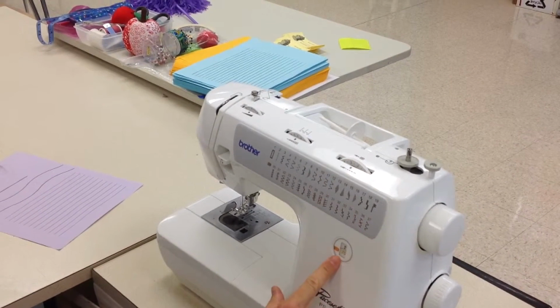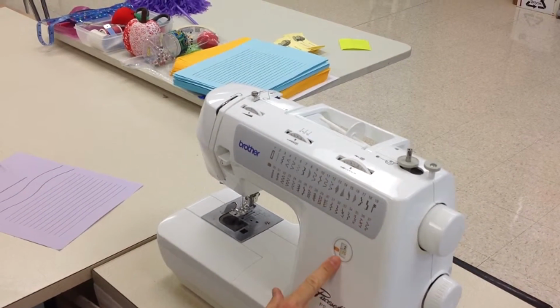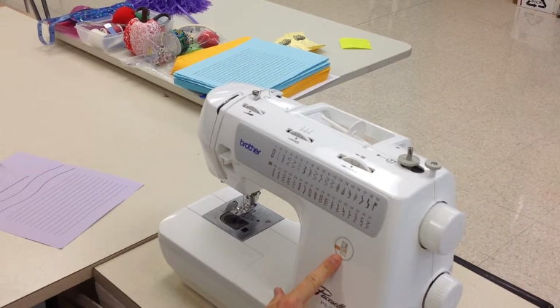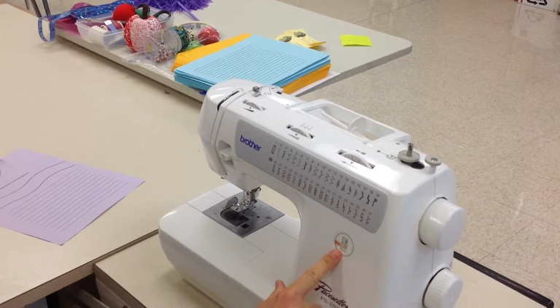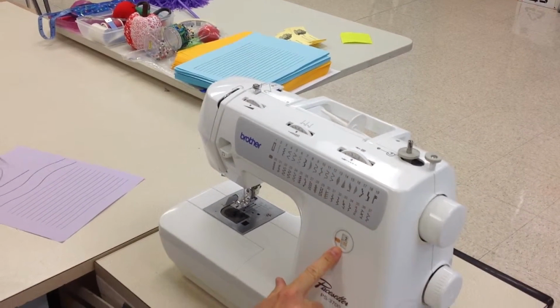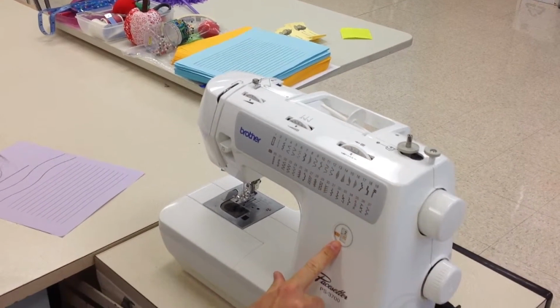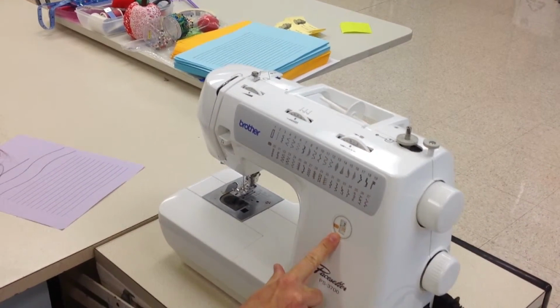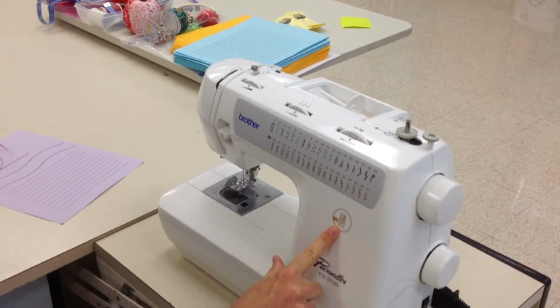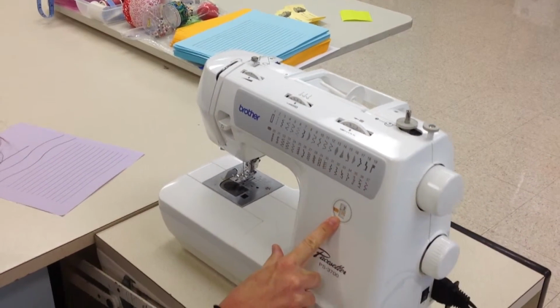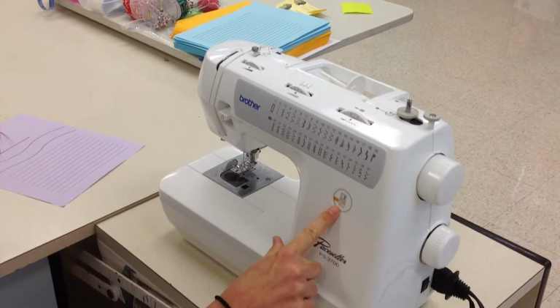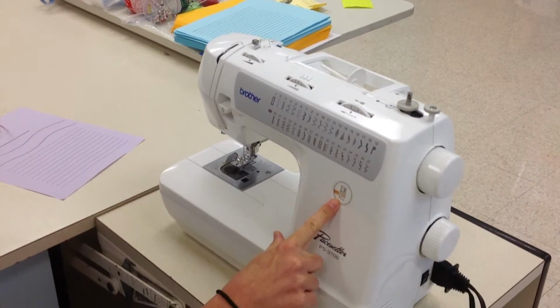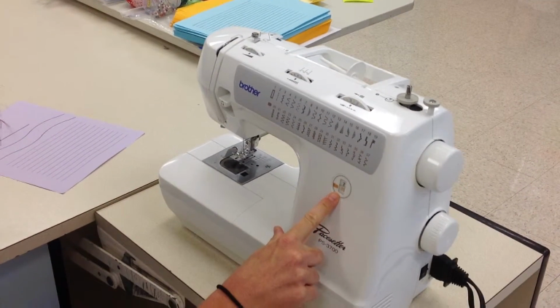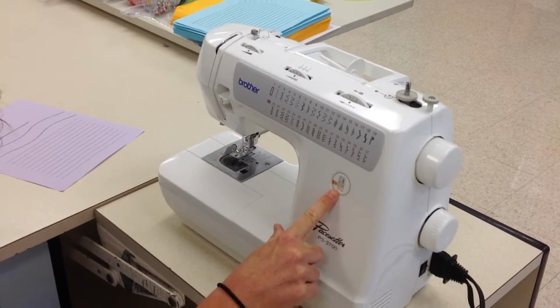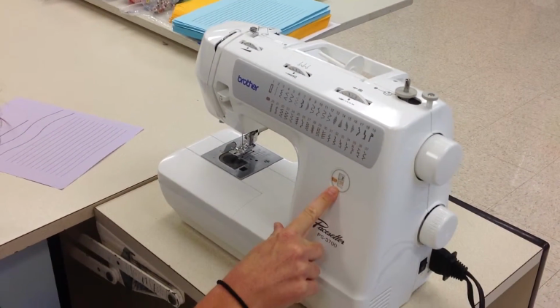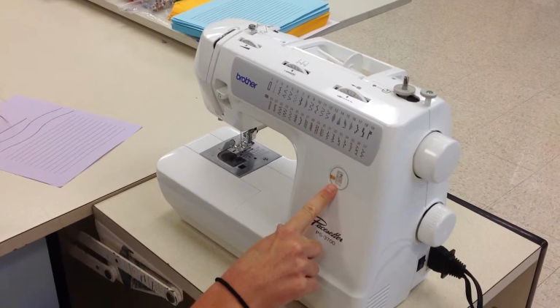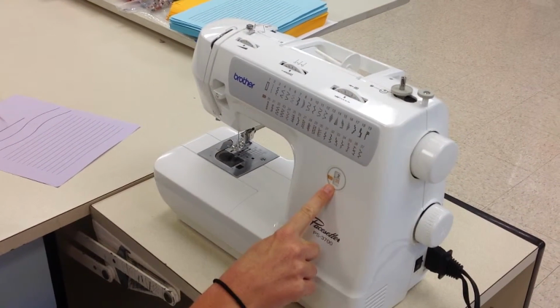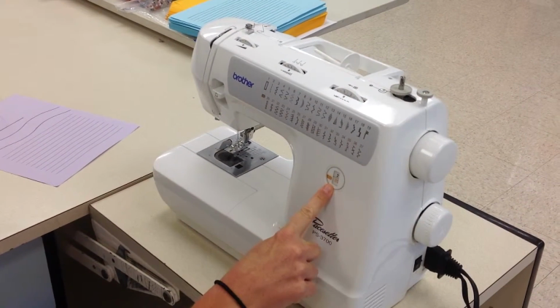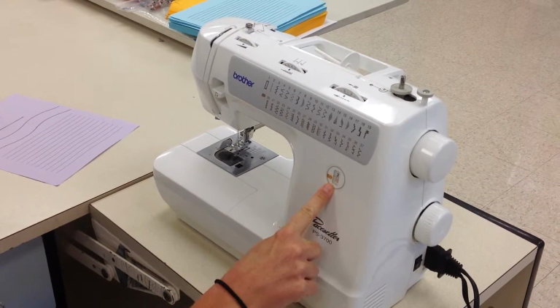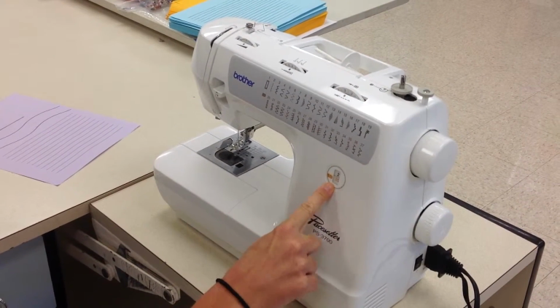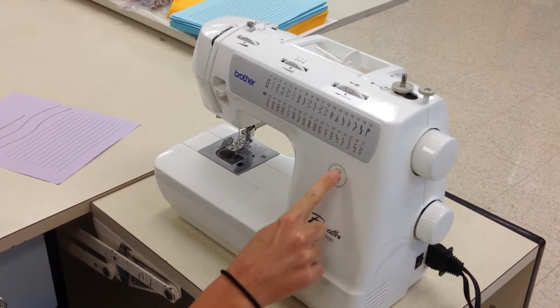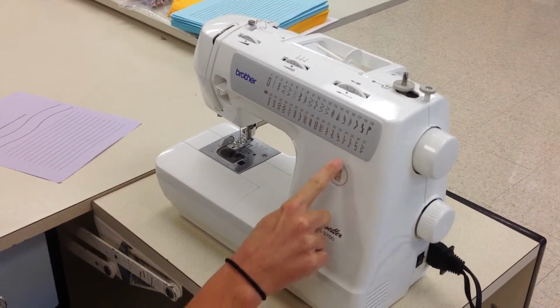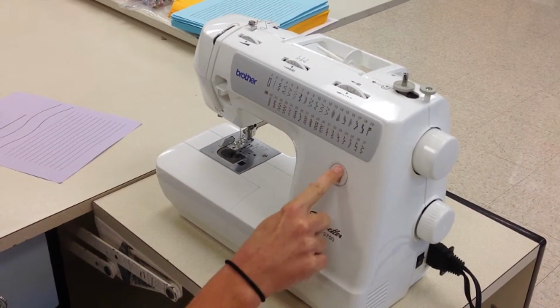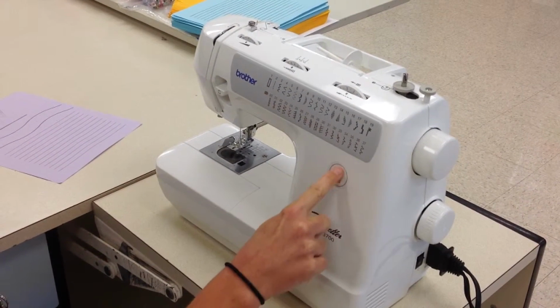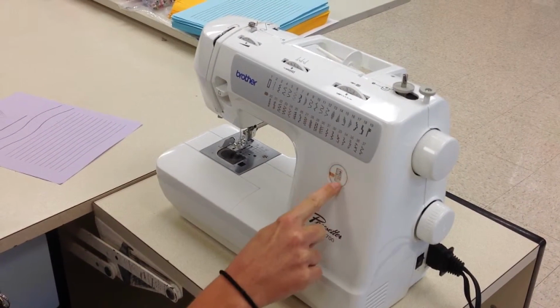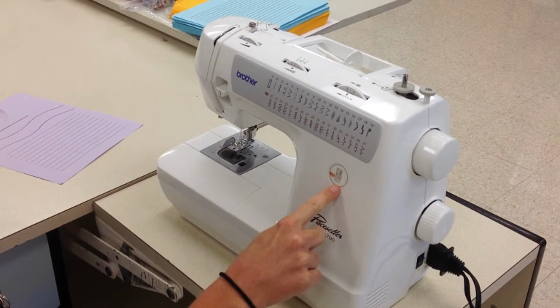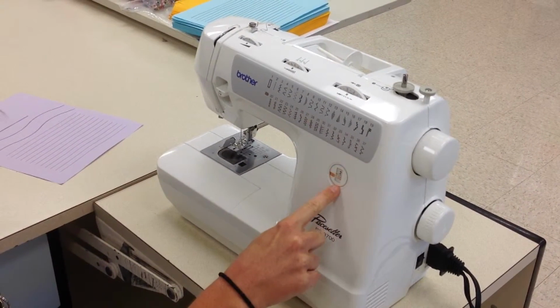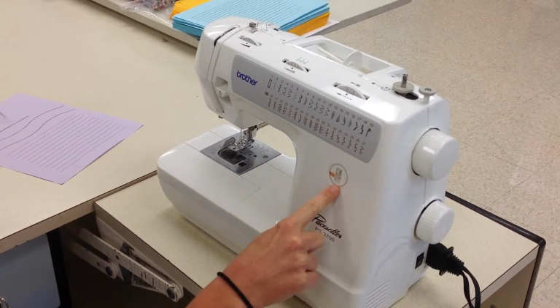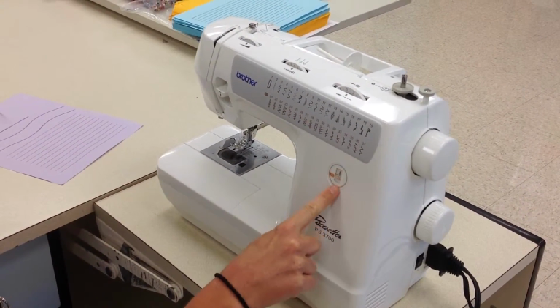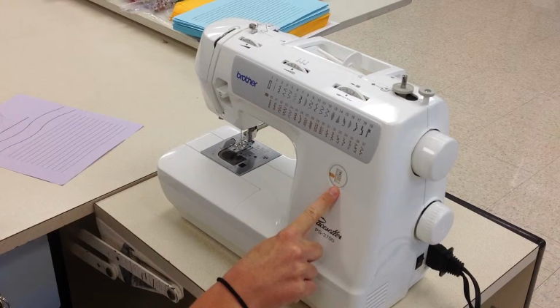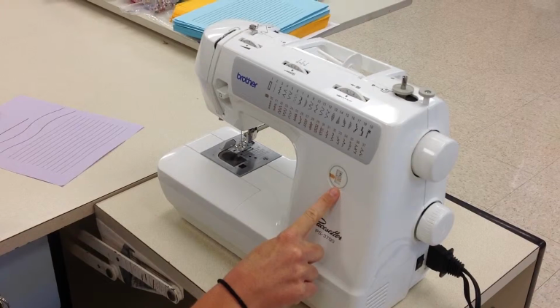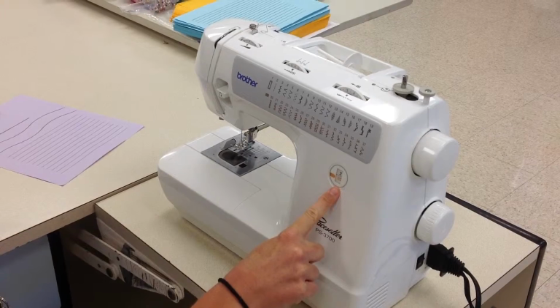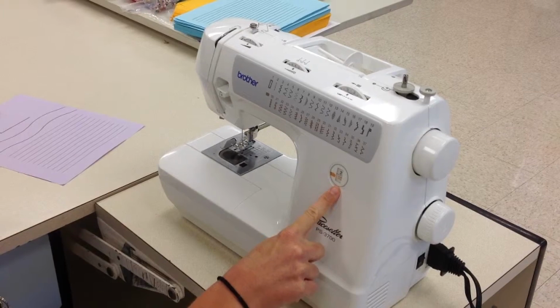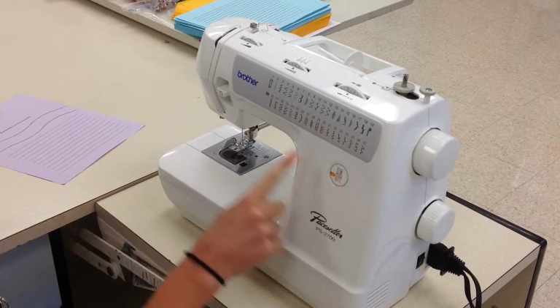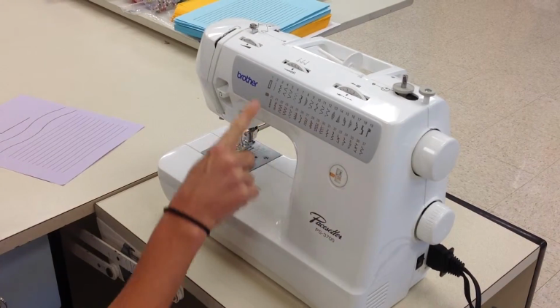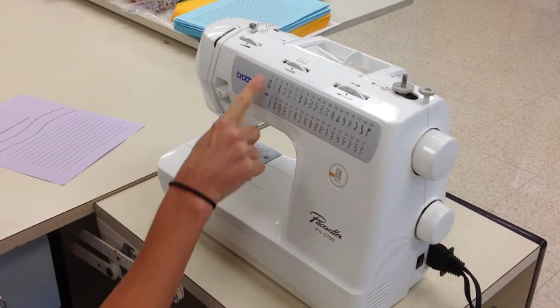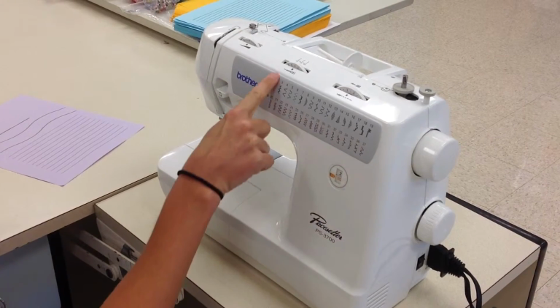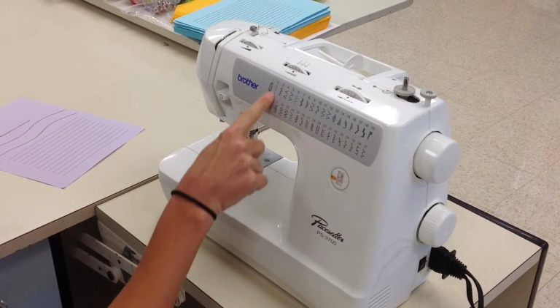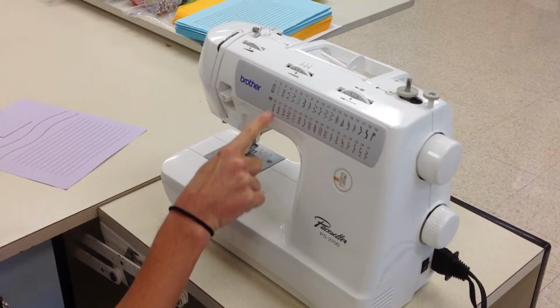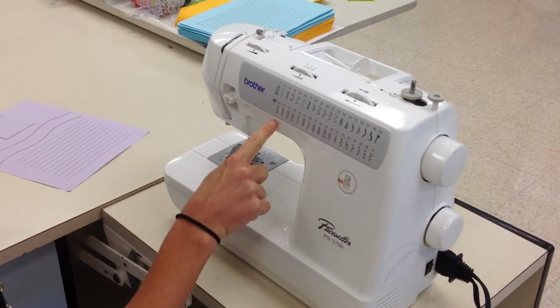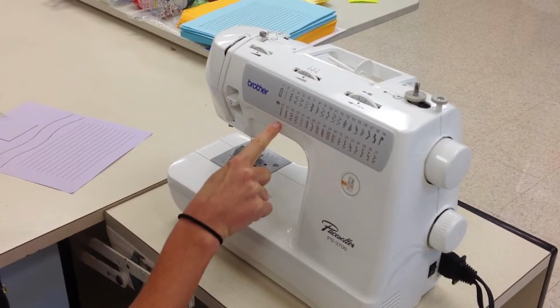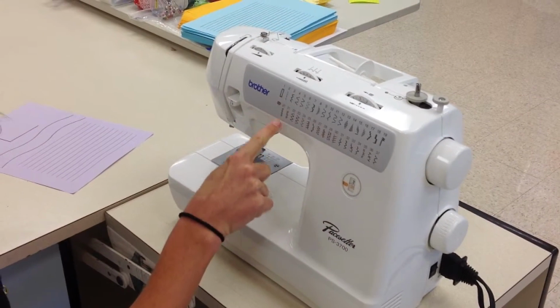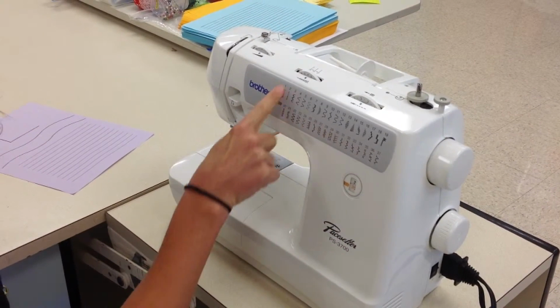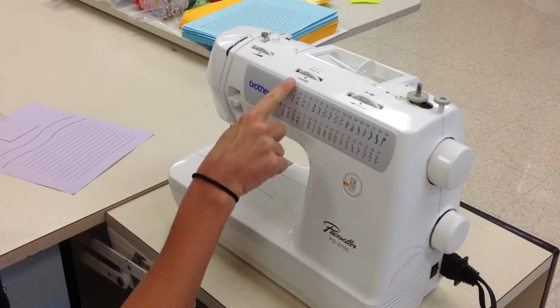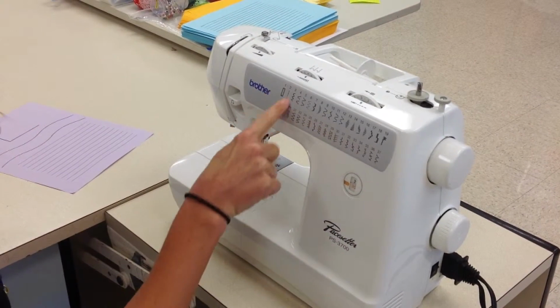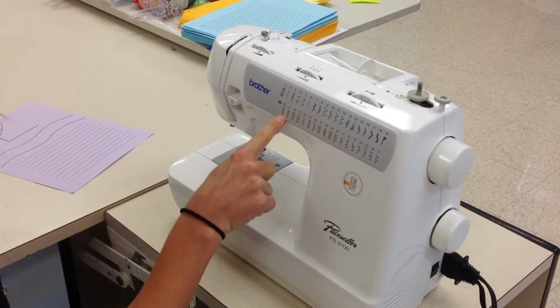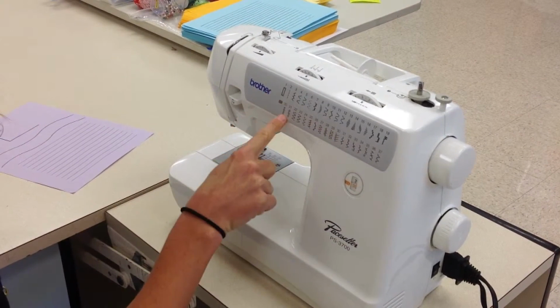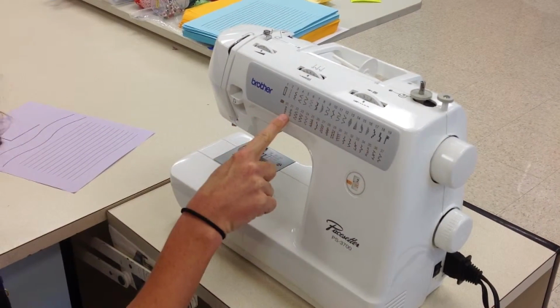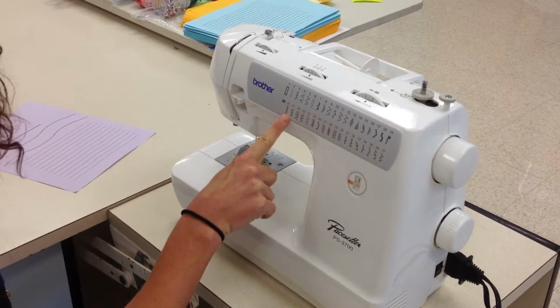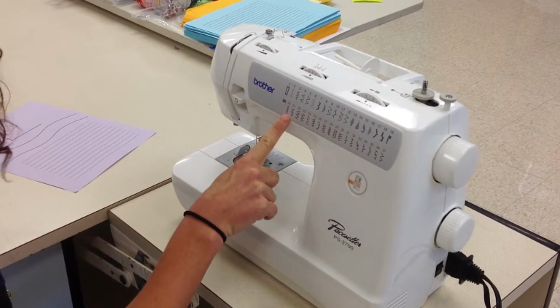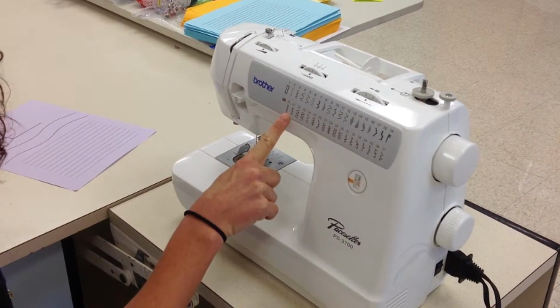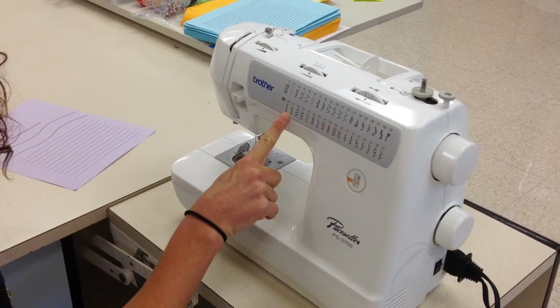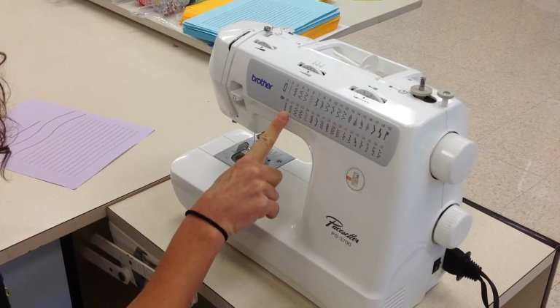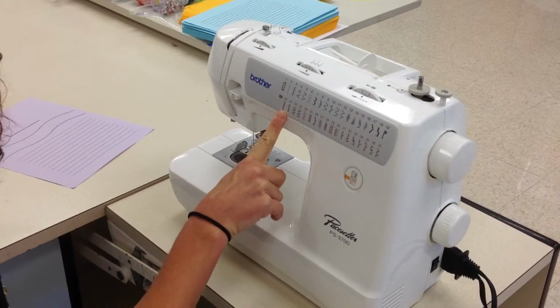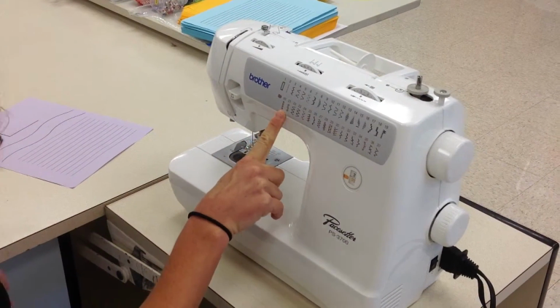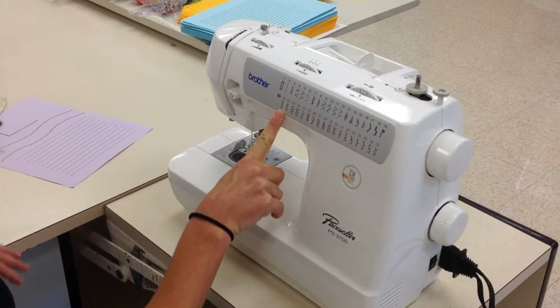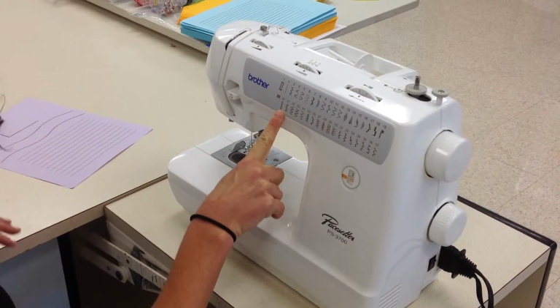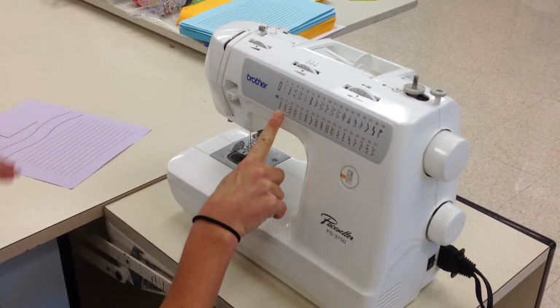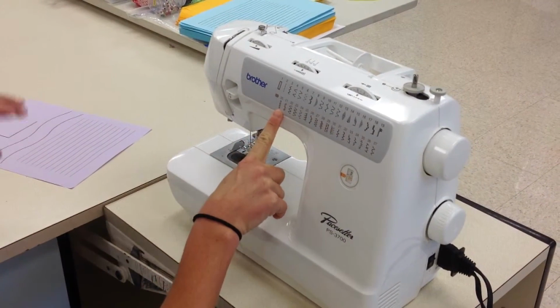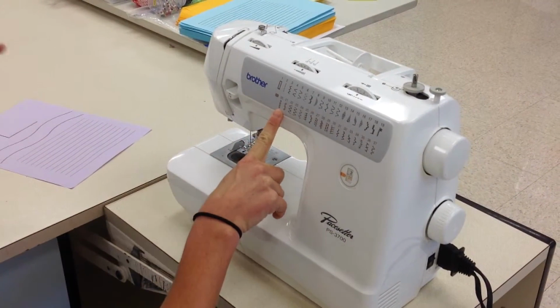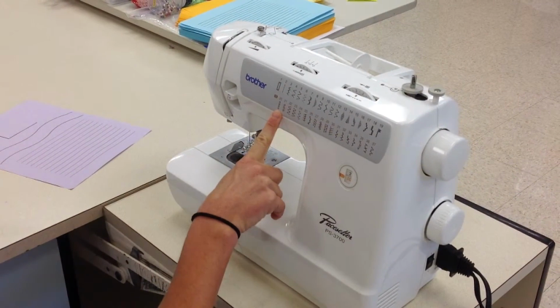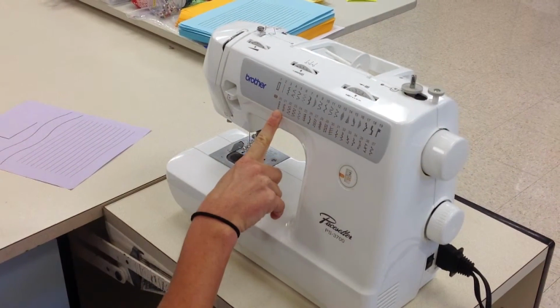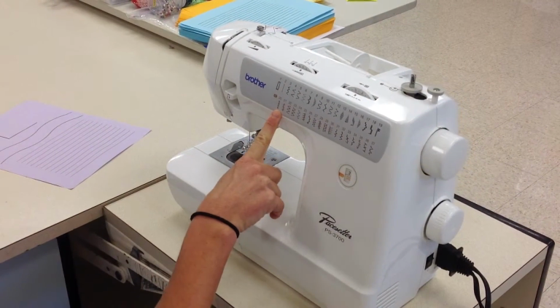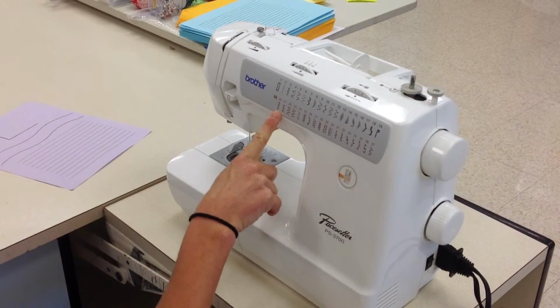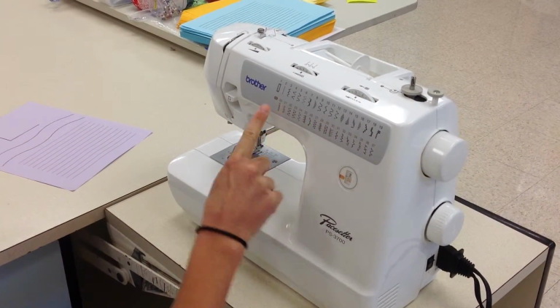Your pattern selection window should say a 2 over 20, and that refers to the stitch that we are going to be using today.